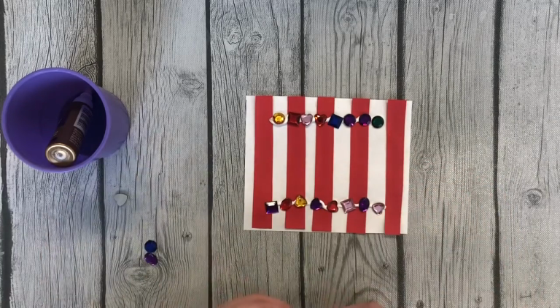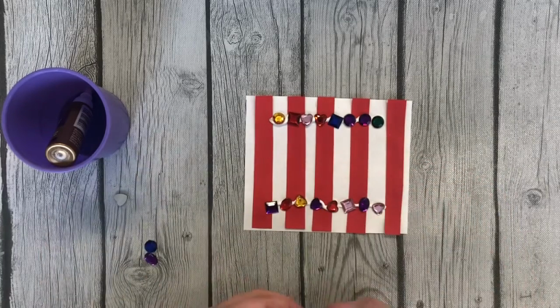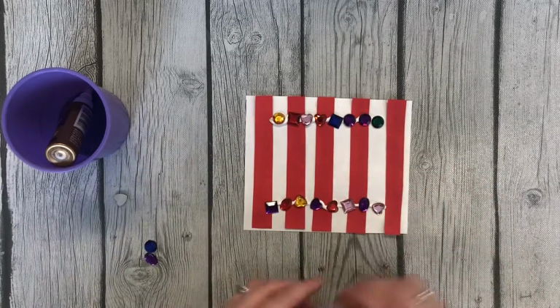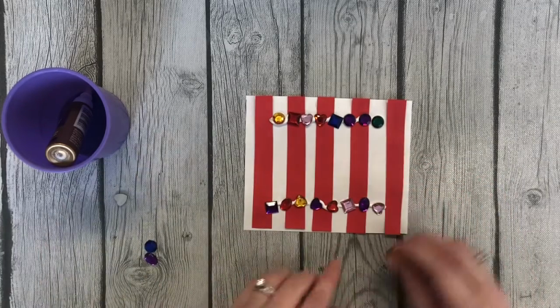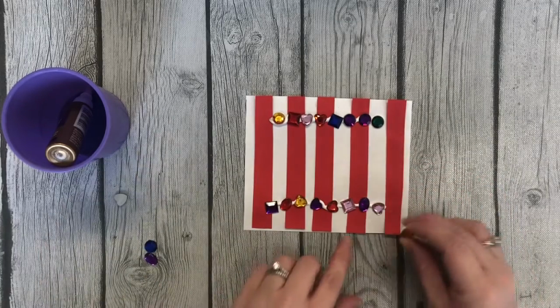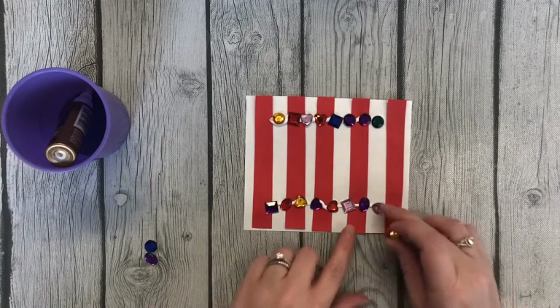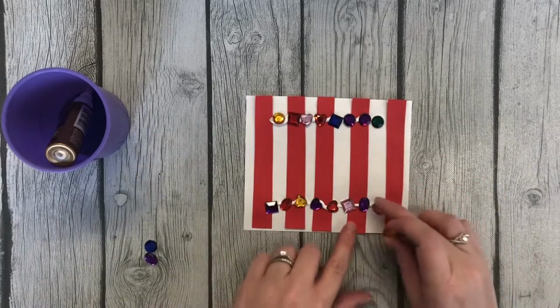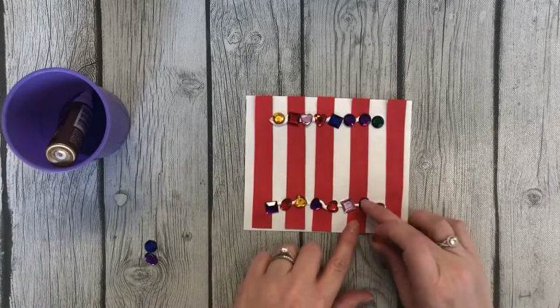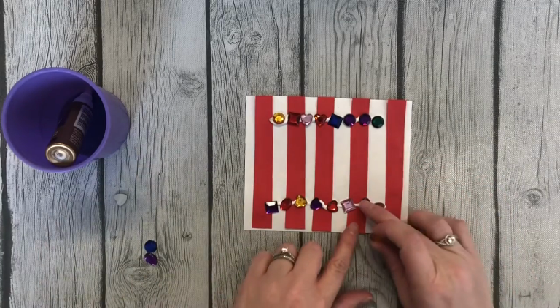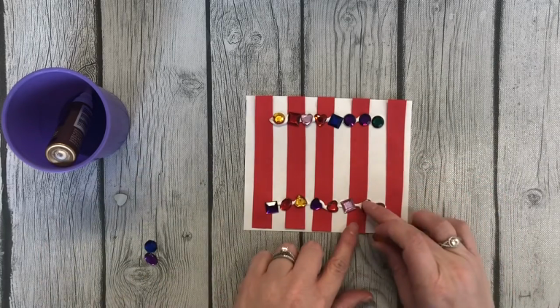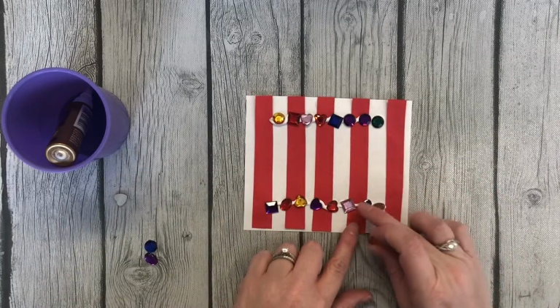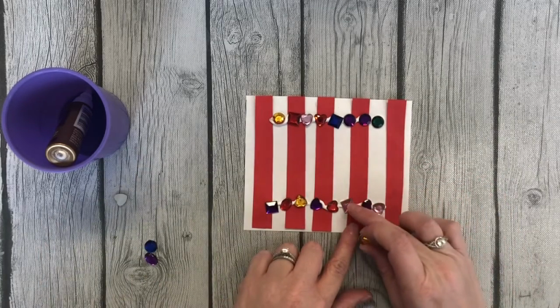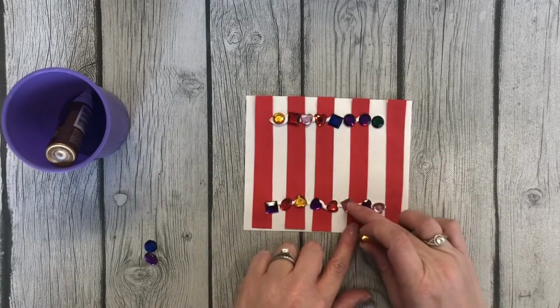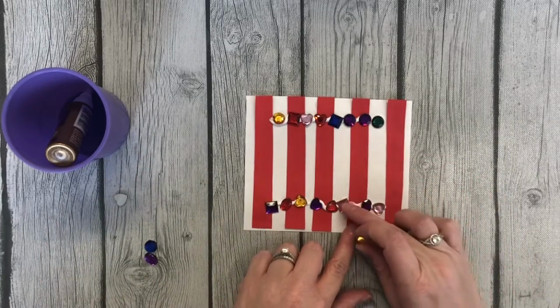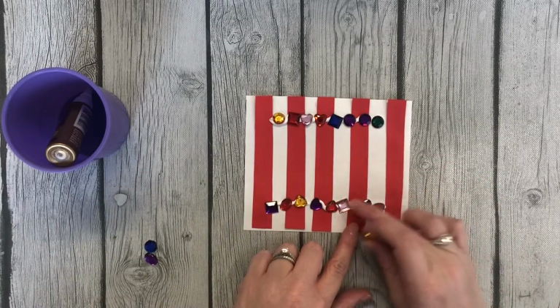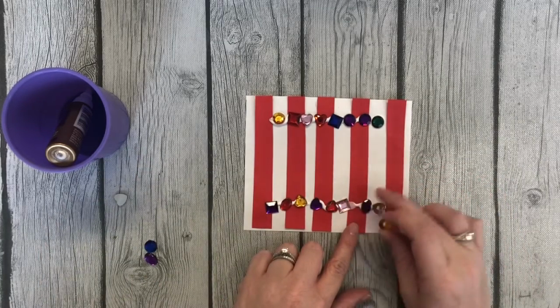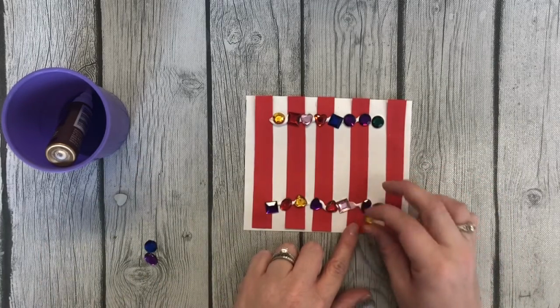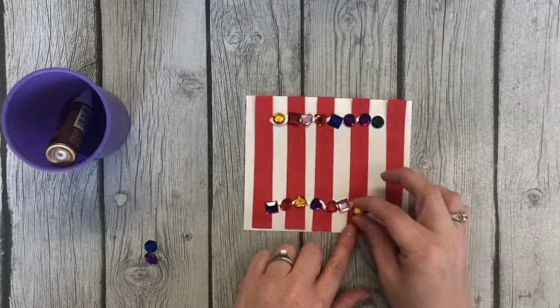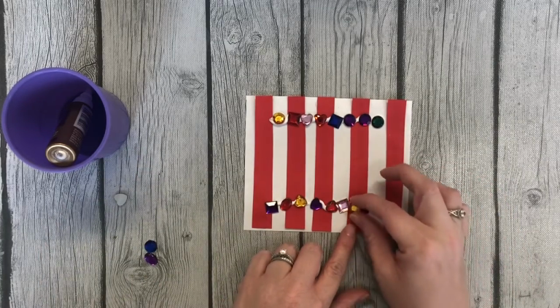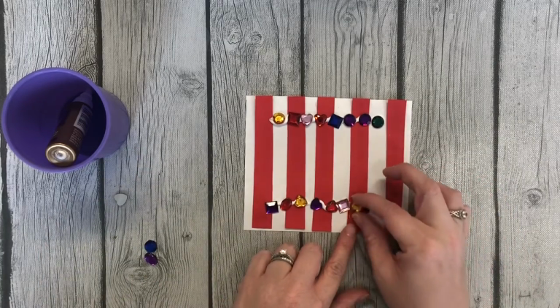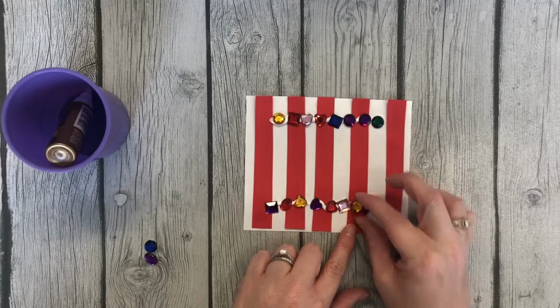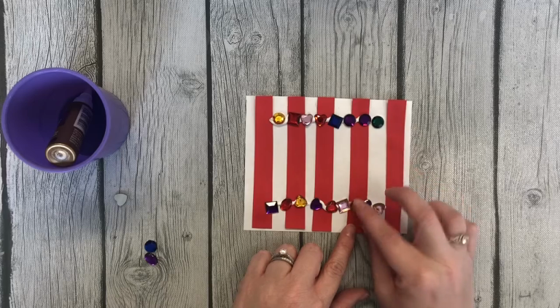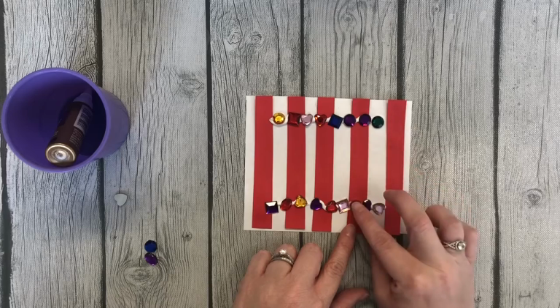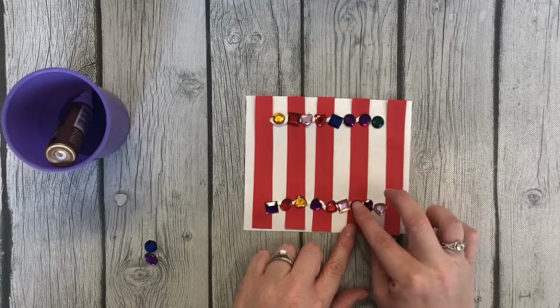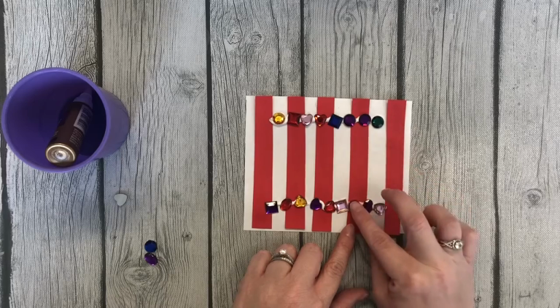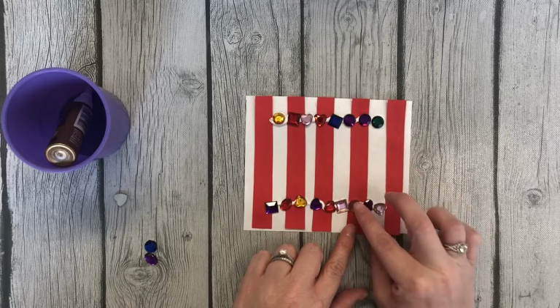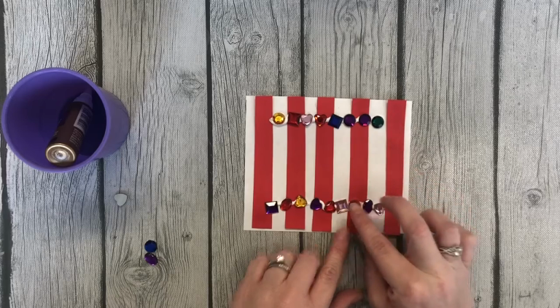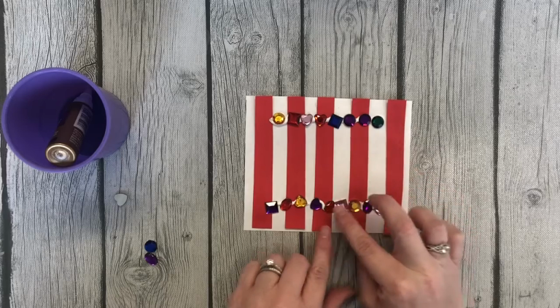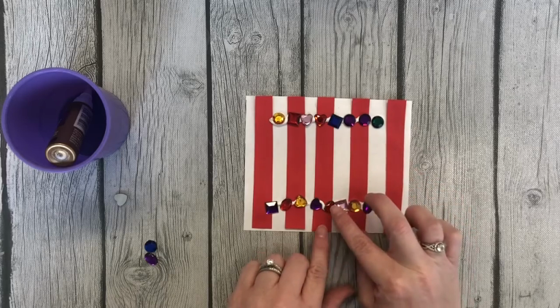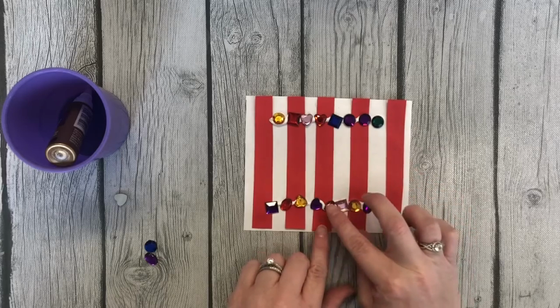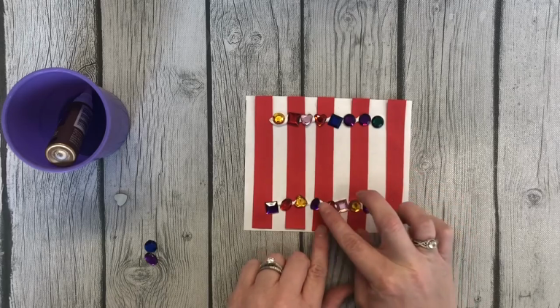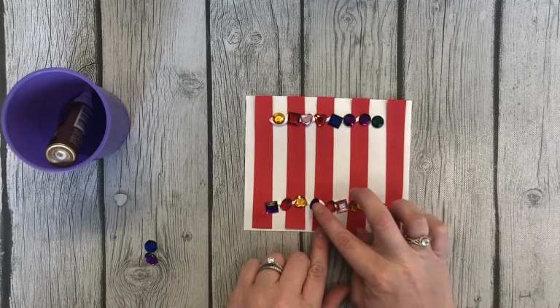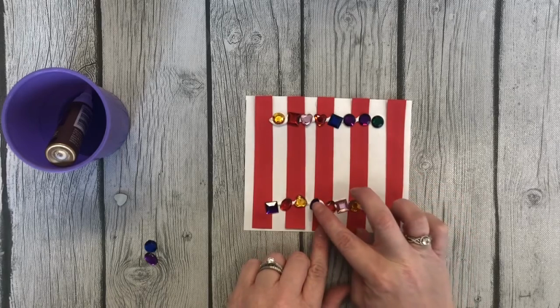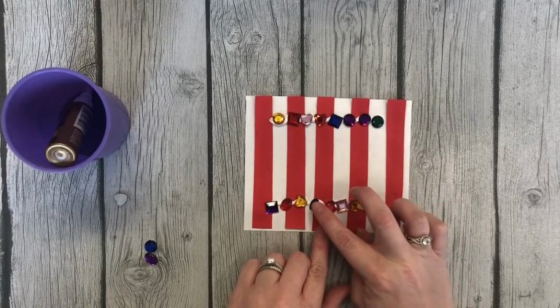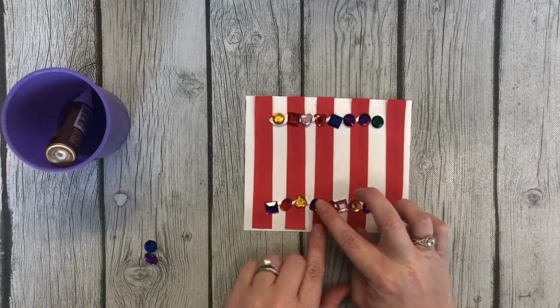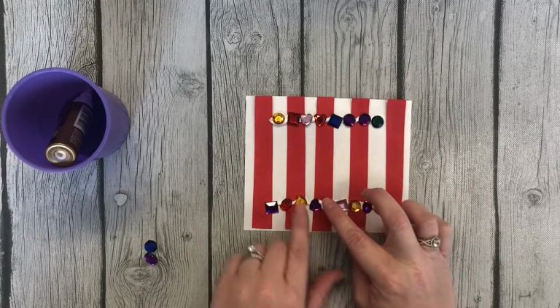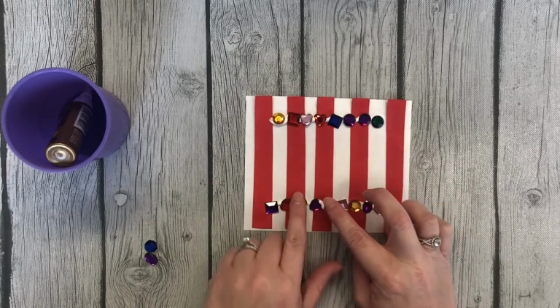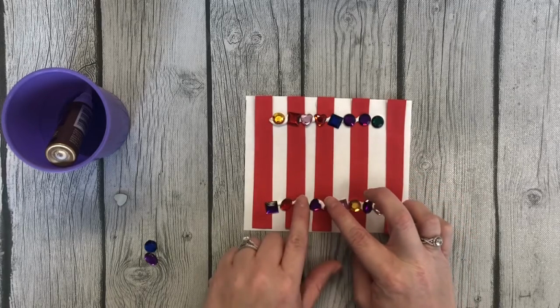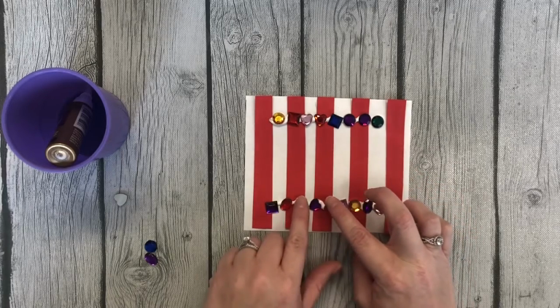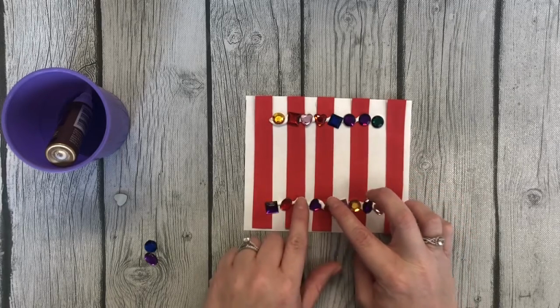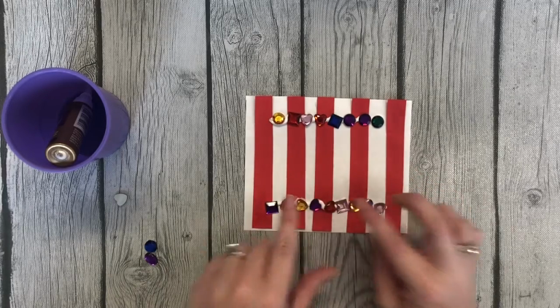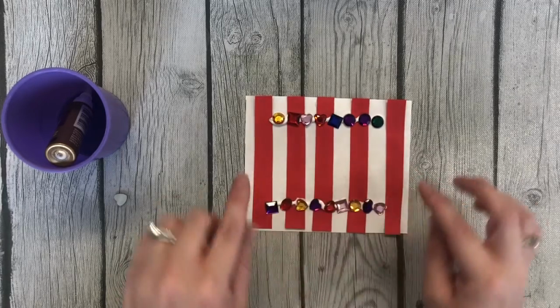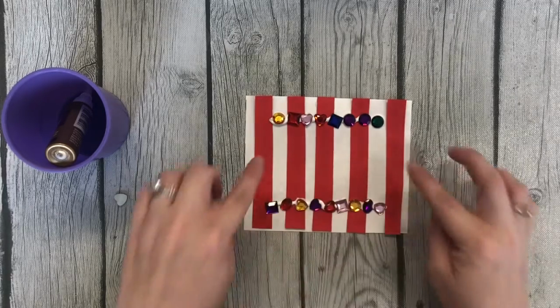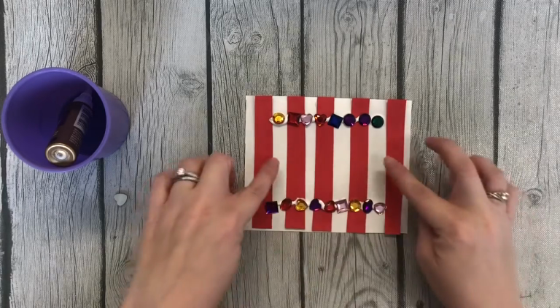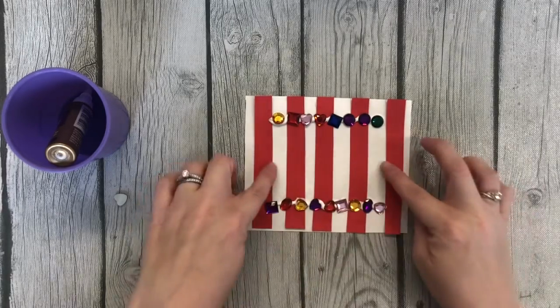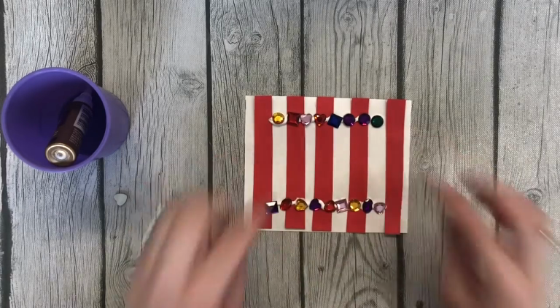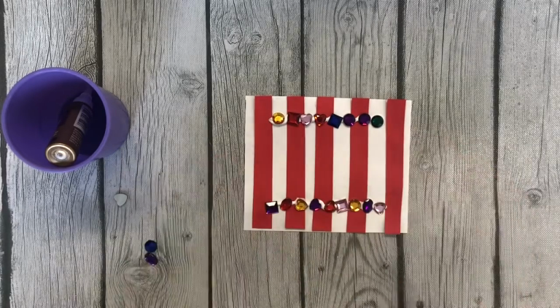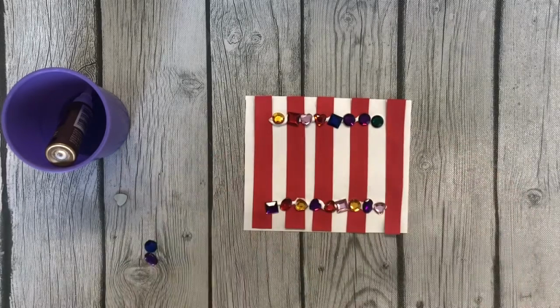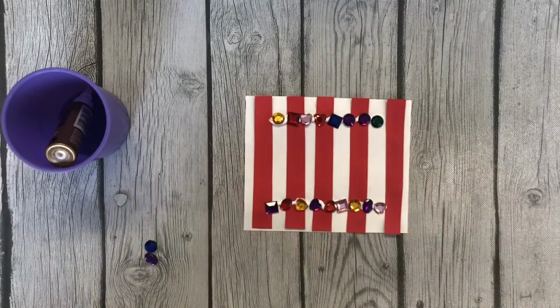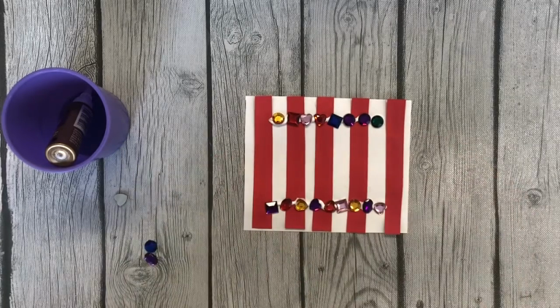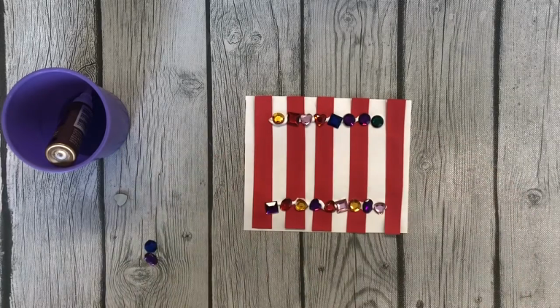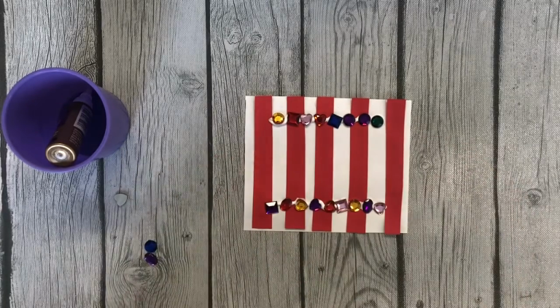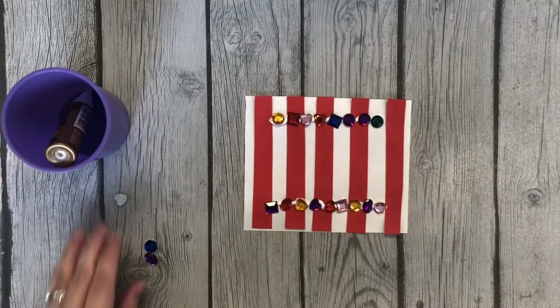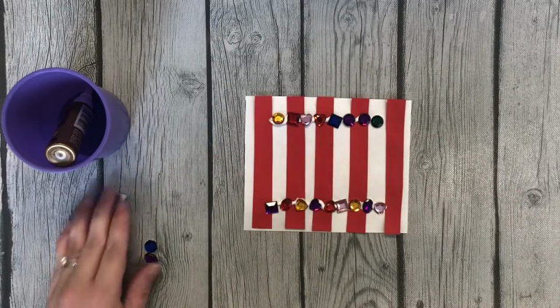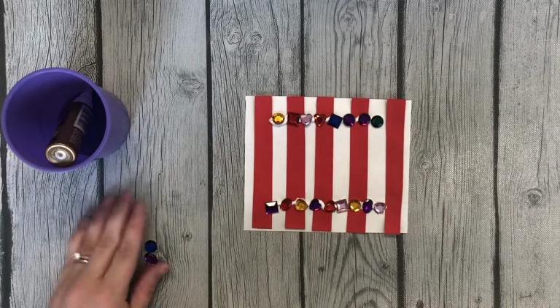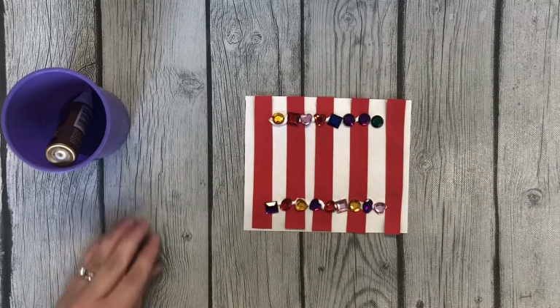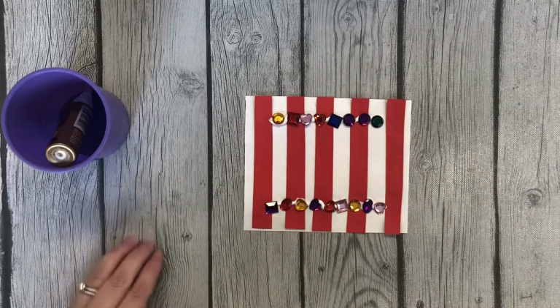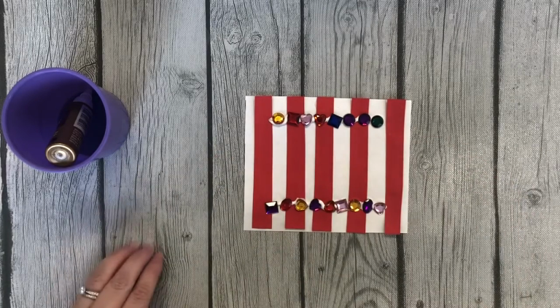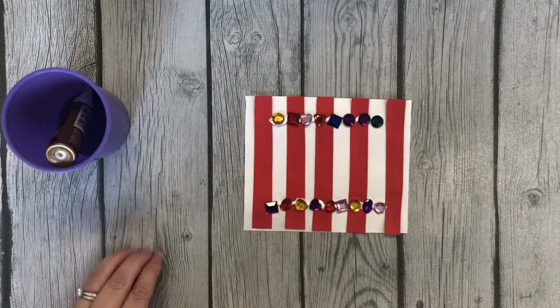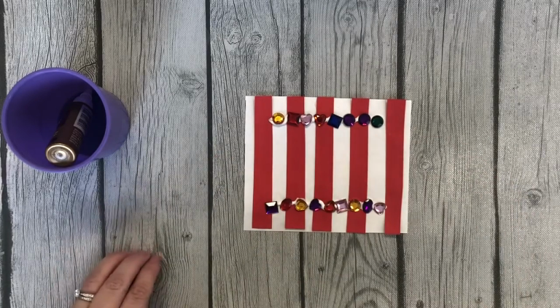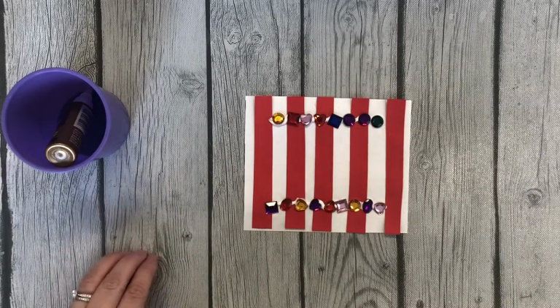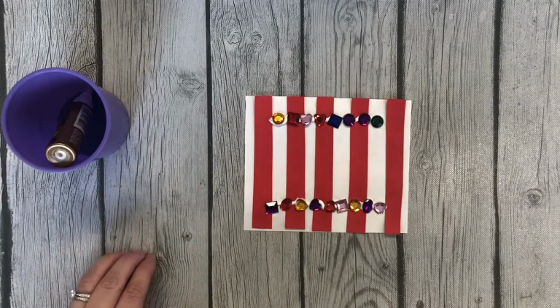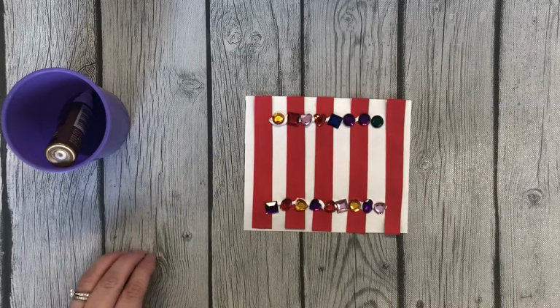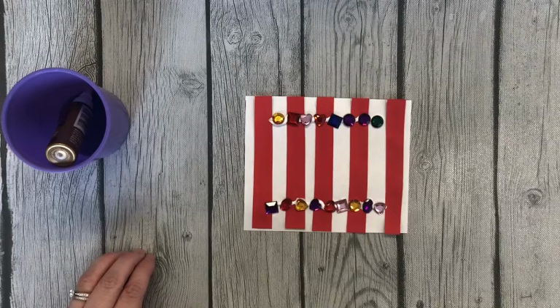Alright, so I squeezed in some jewels. I'm going to let this dry and we'll see what it looks like.